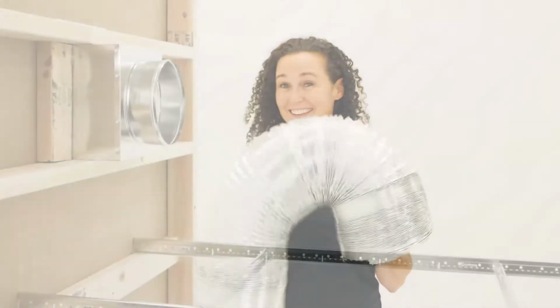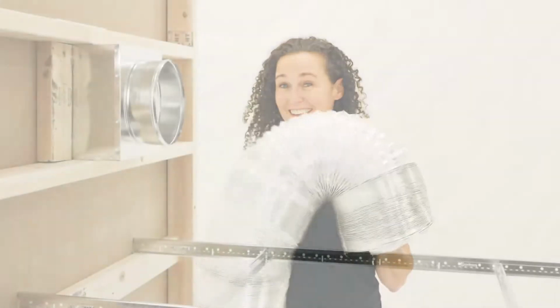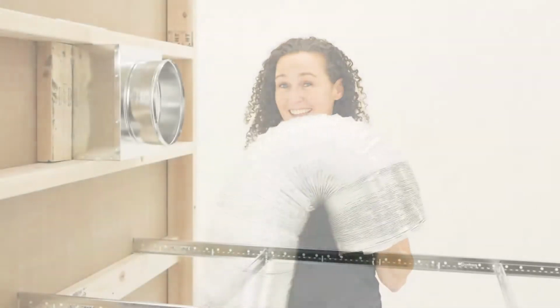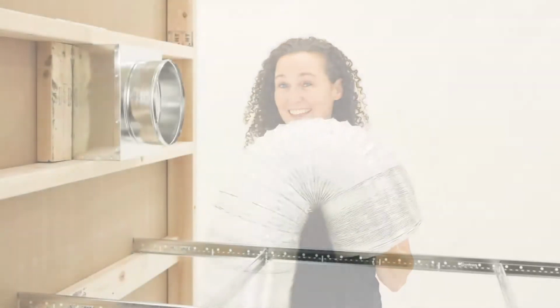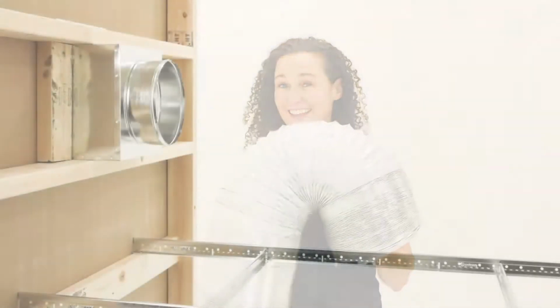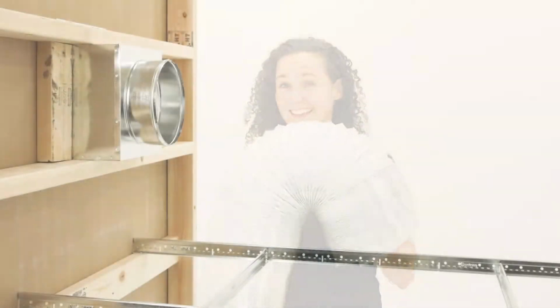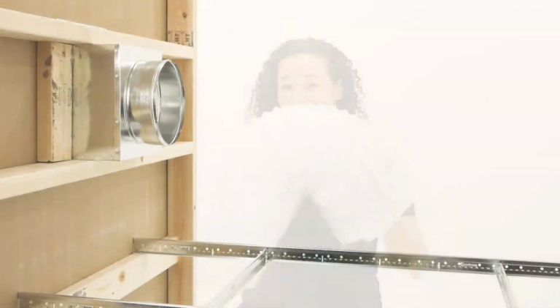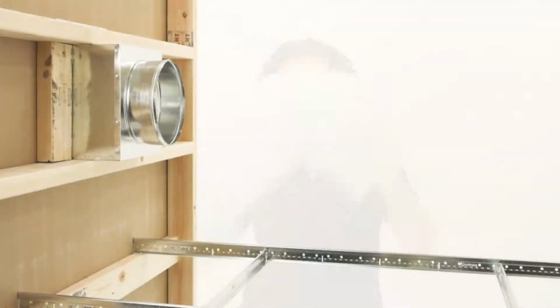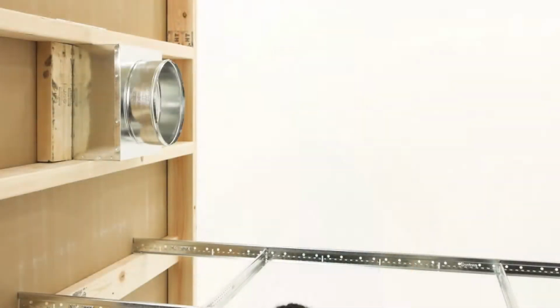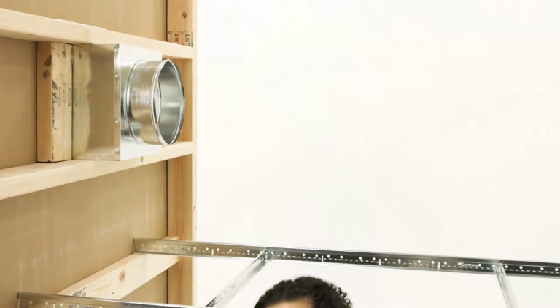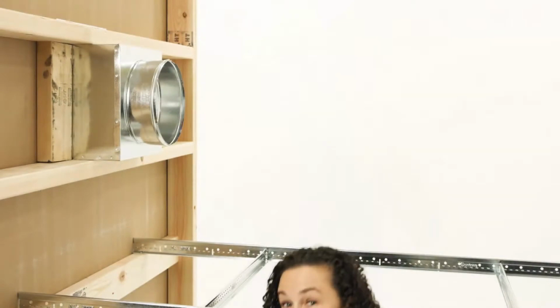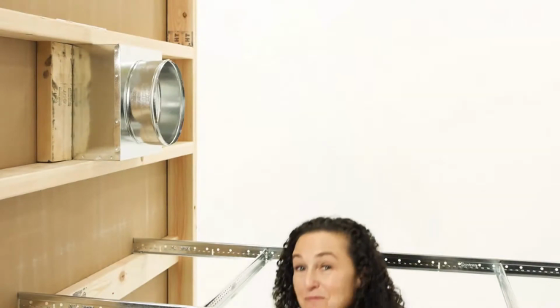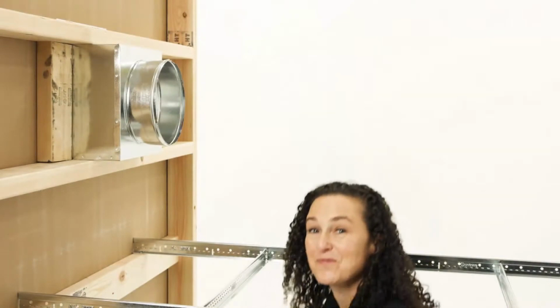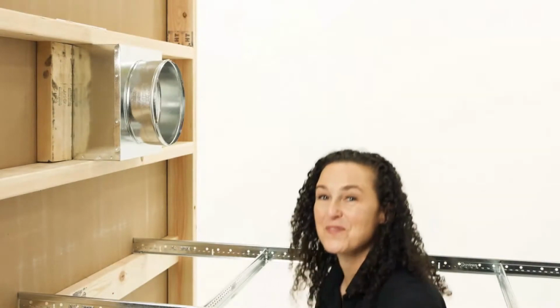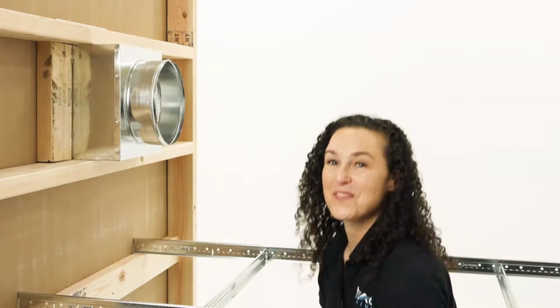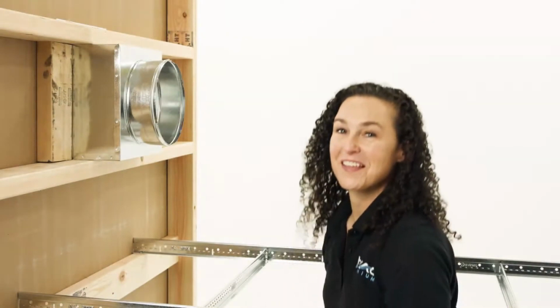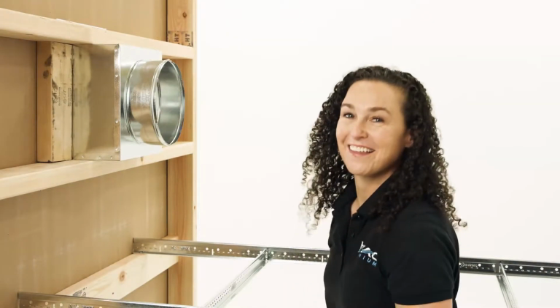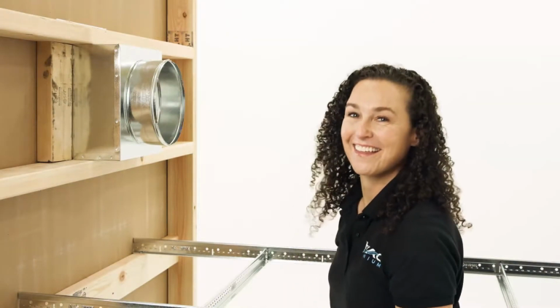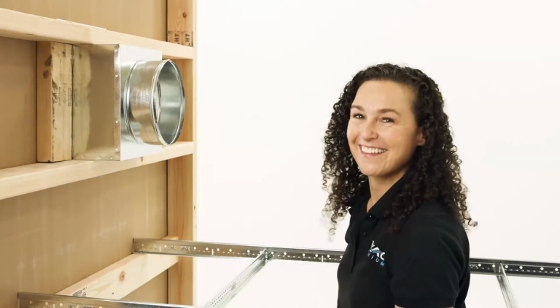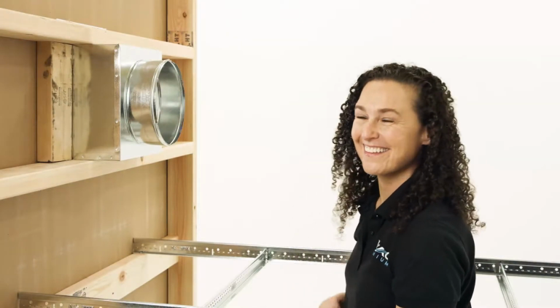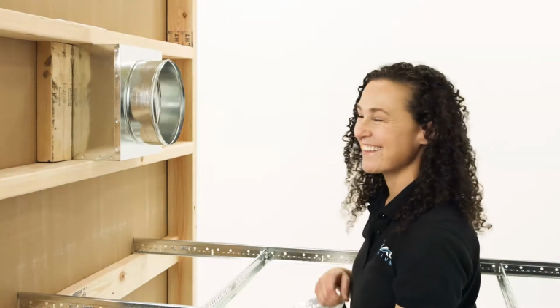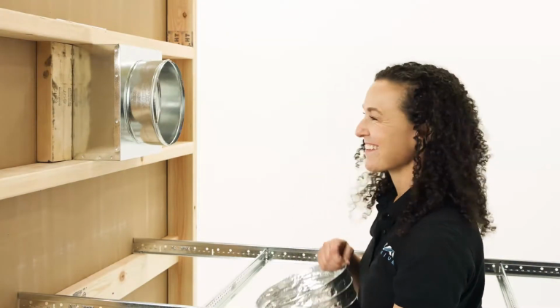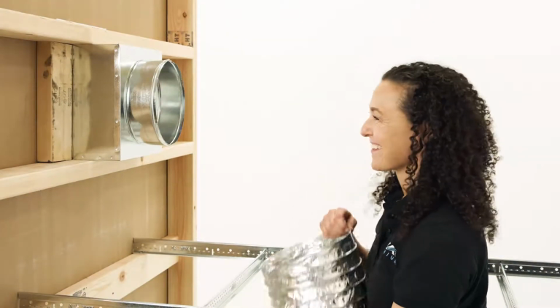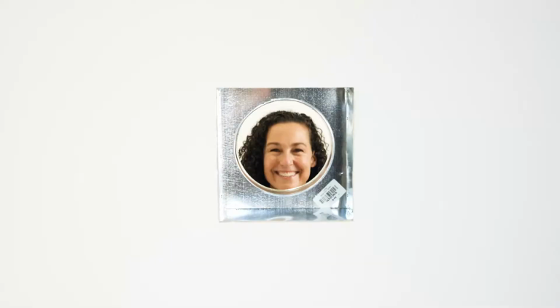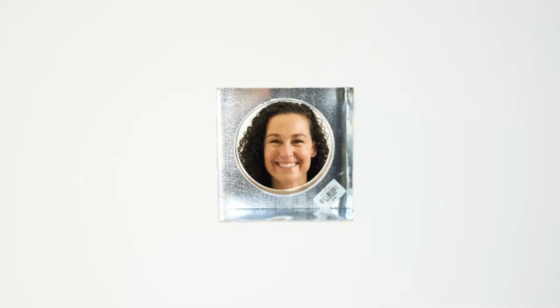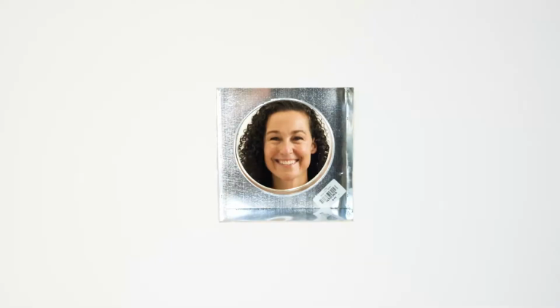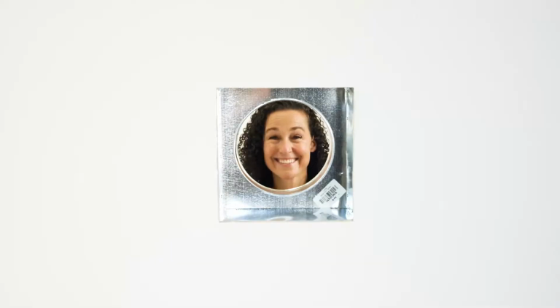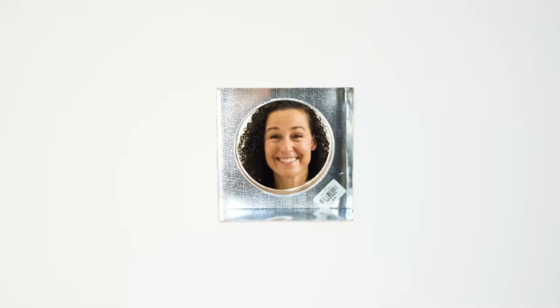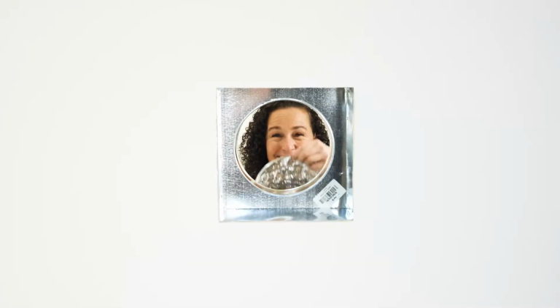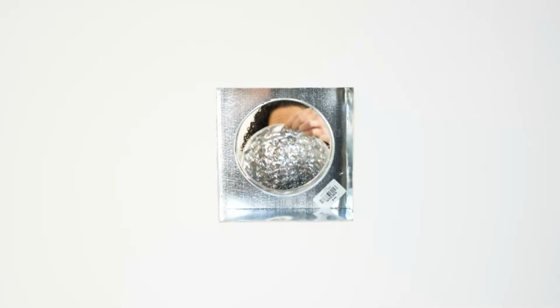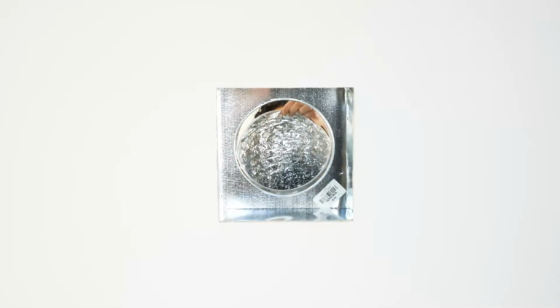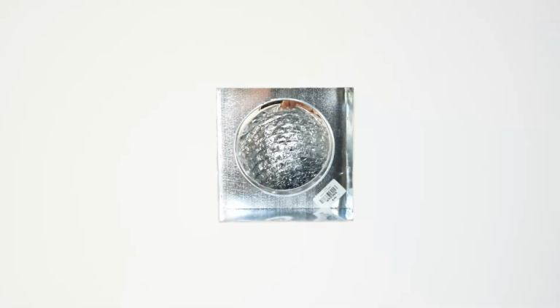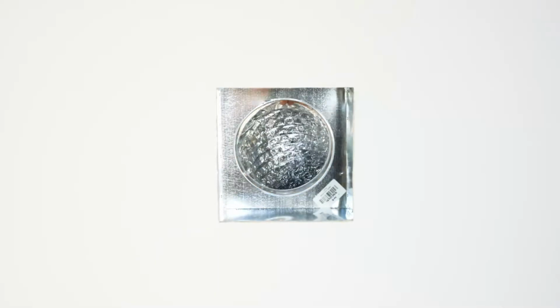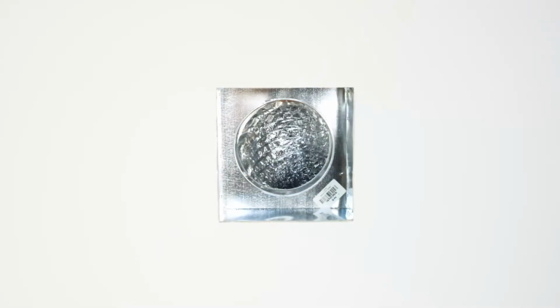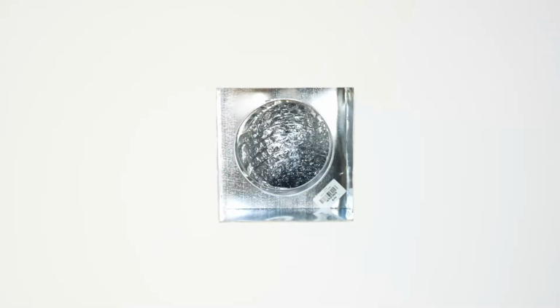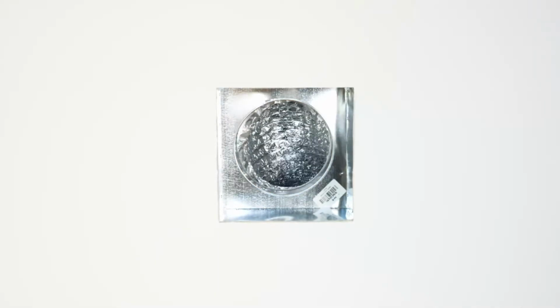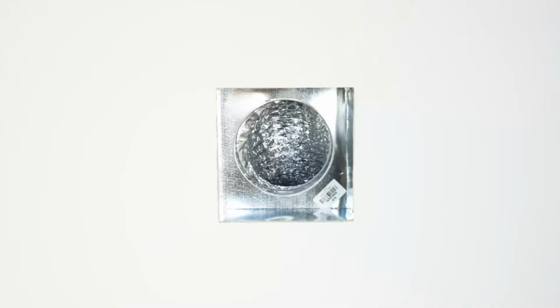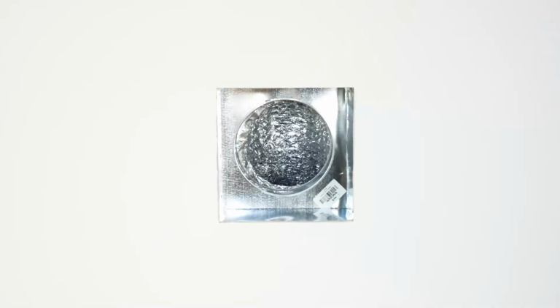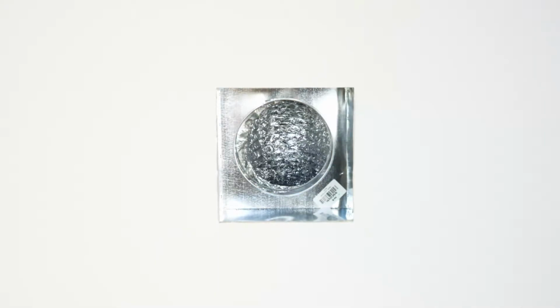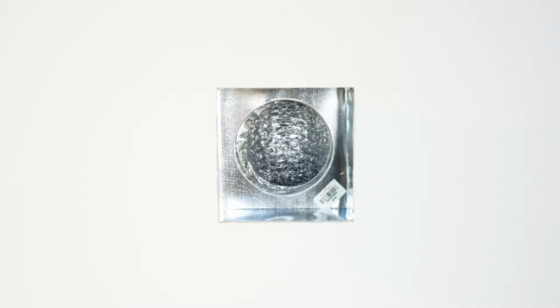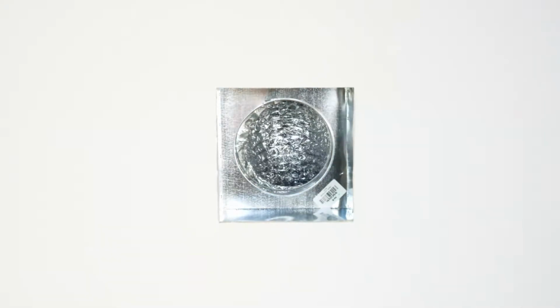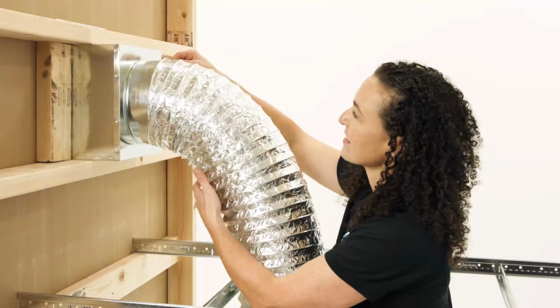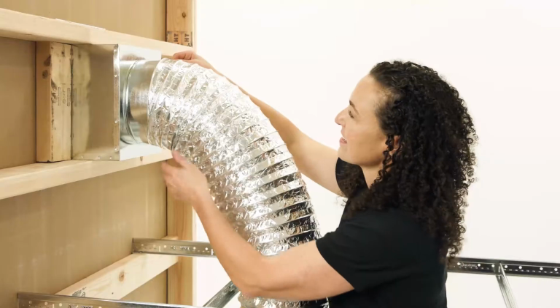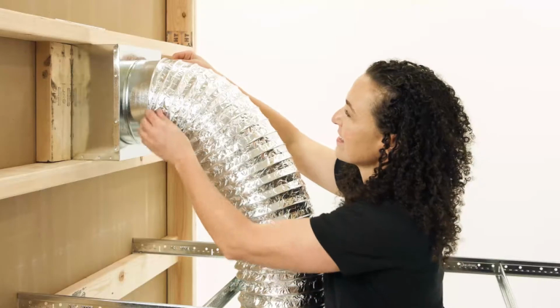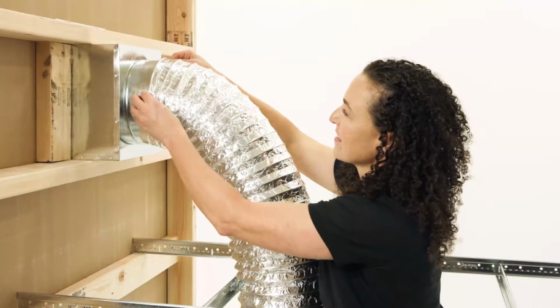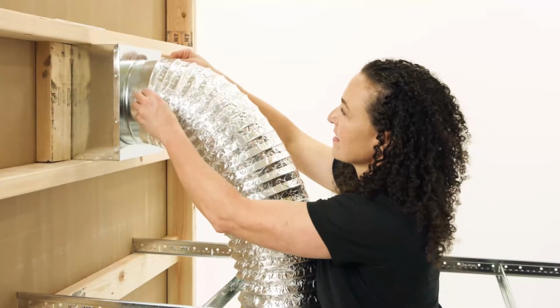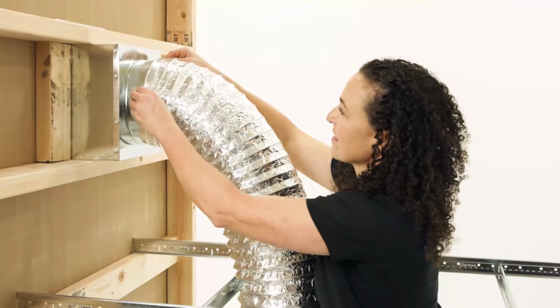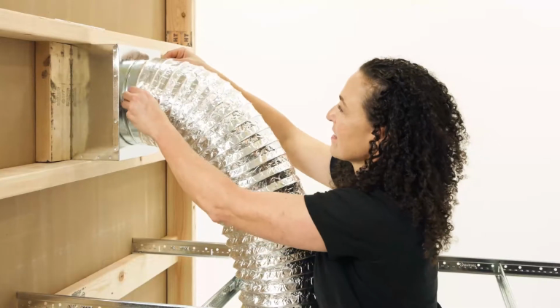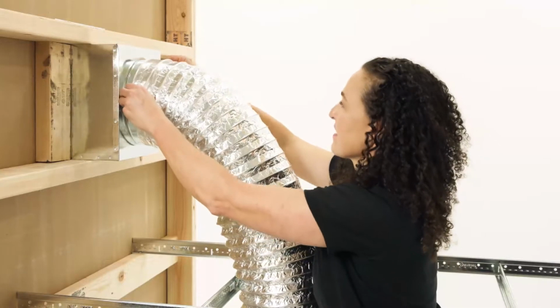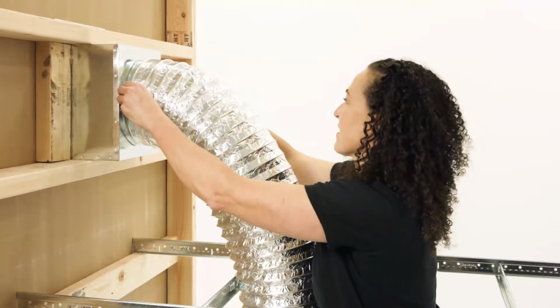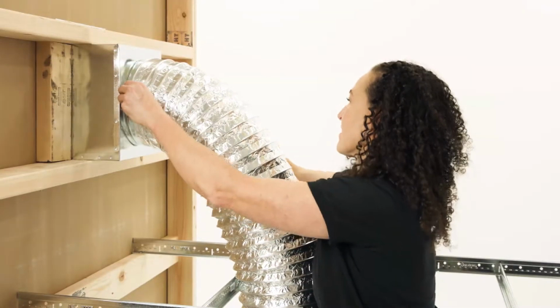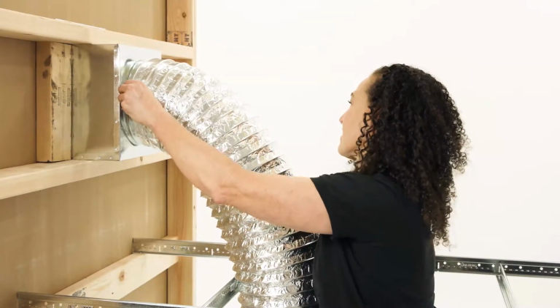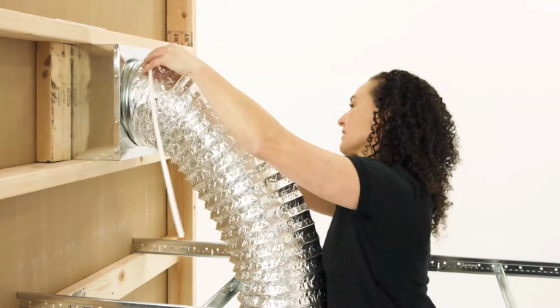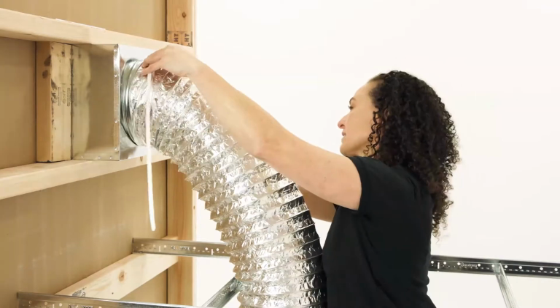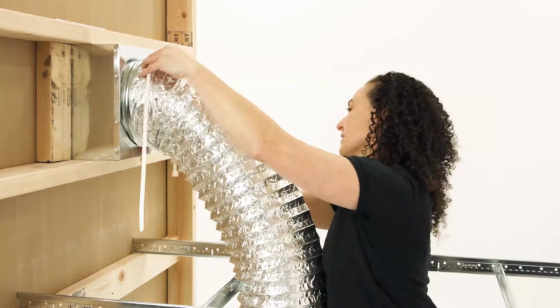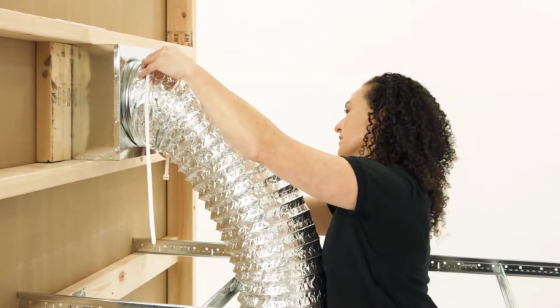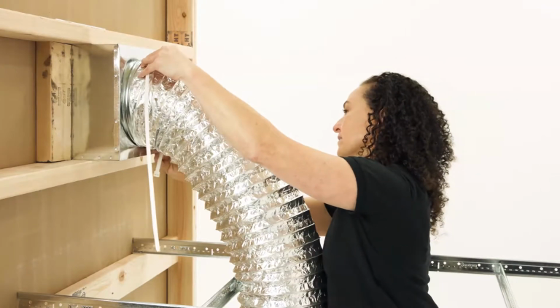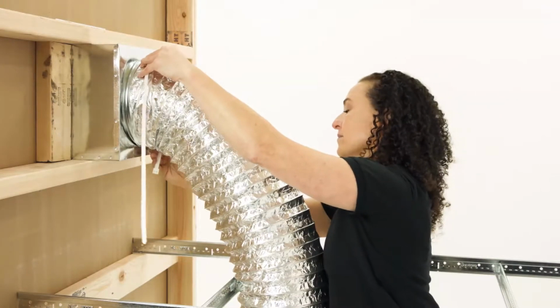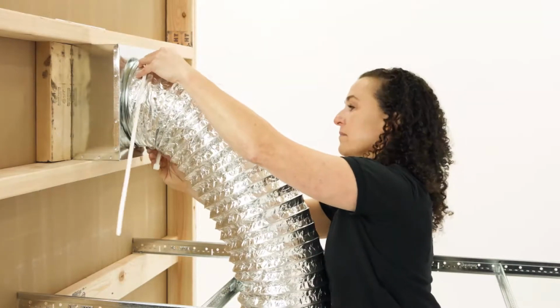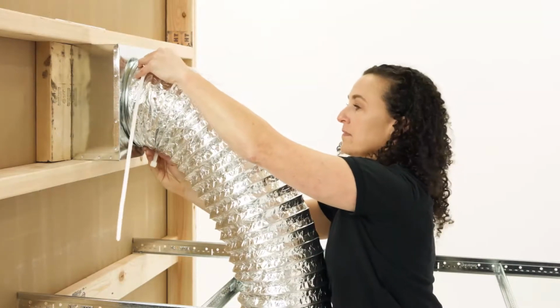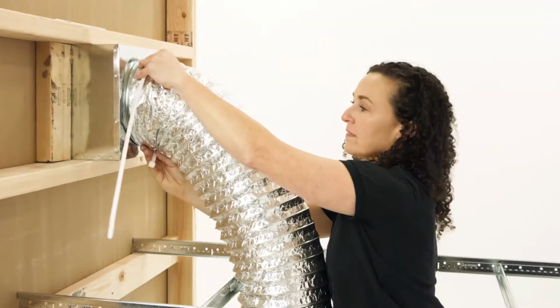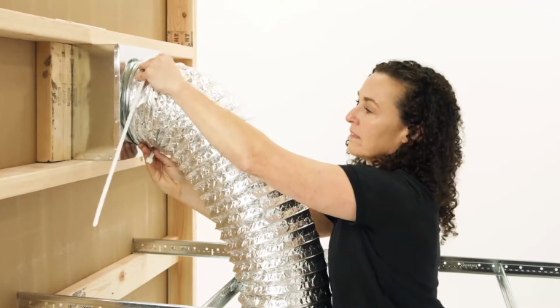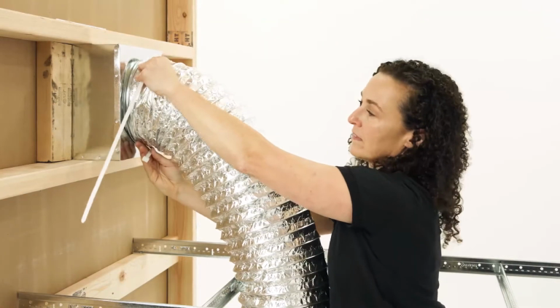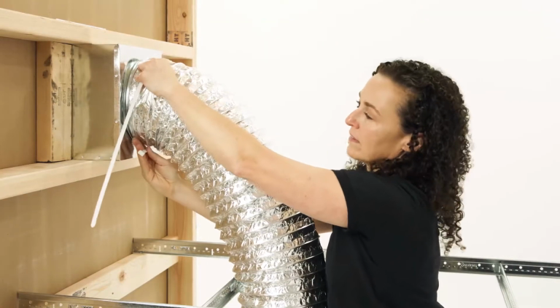Today, we'll be setting up a supply duct by attaching our aluminum hose to the back of a plenum box and attaching a supply grille to the front.